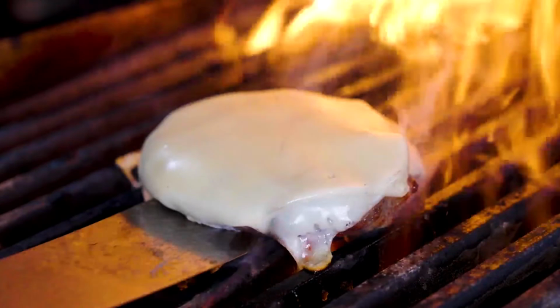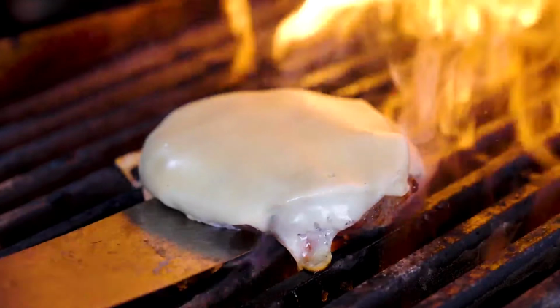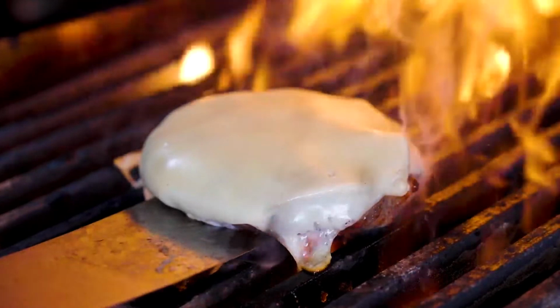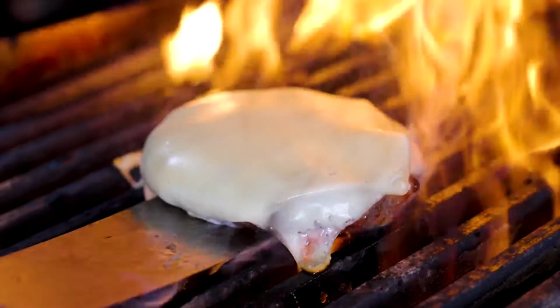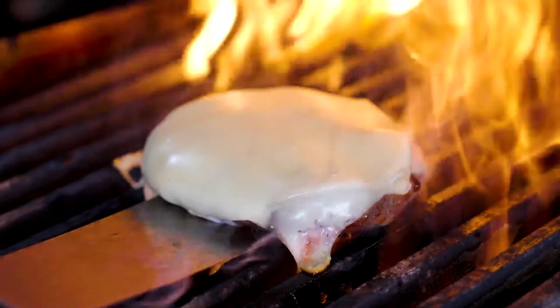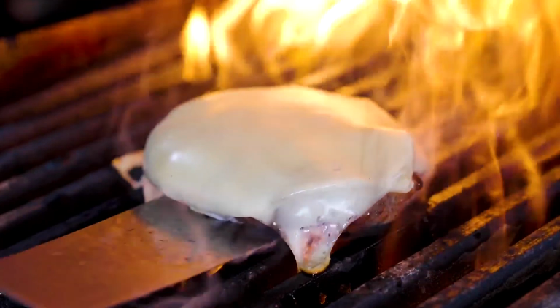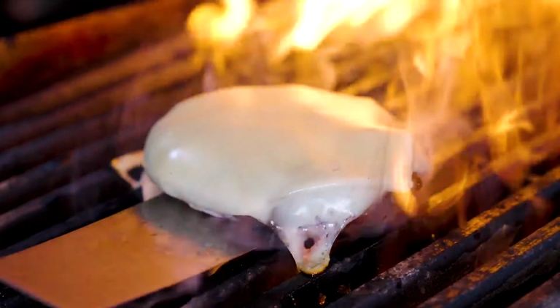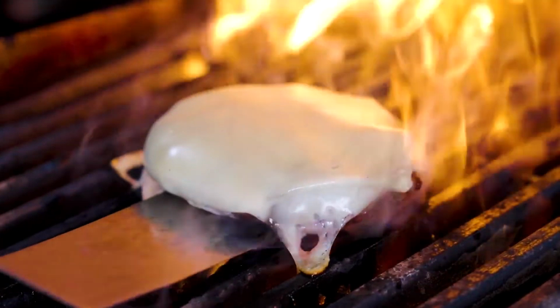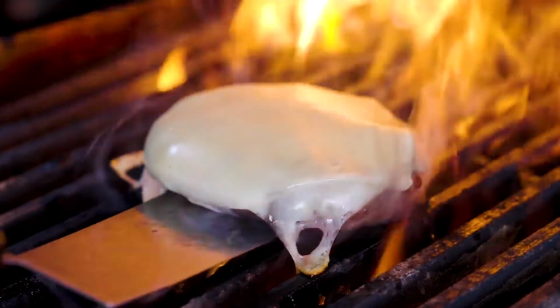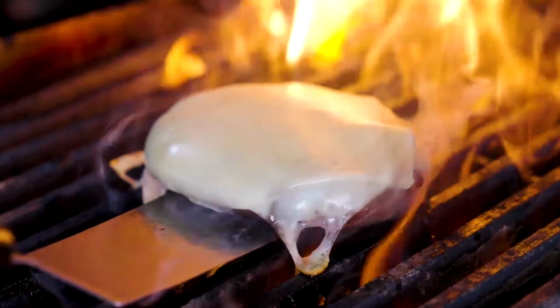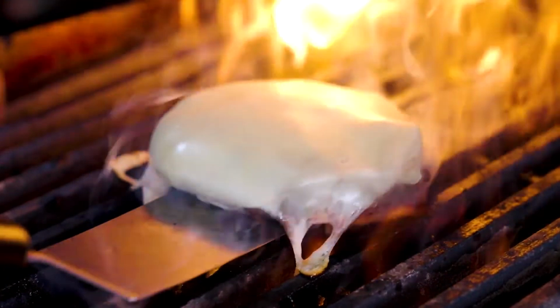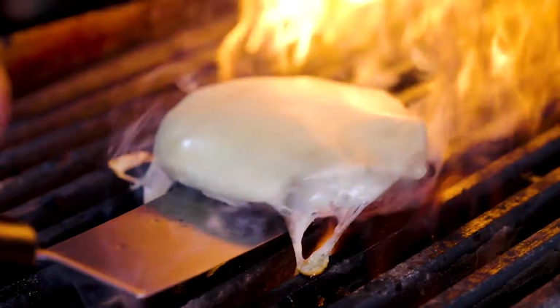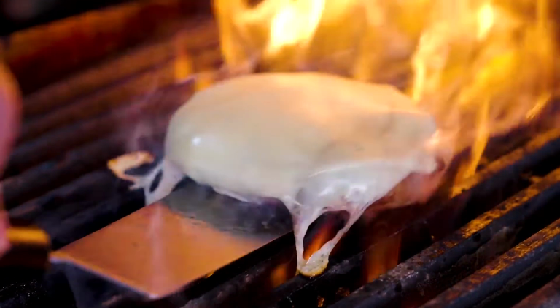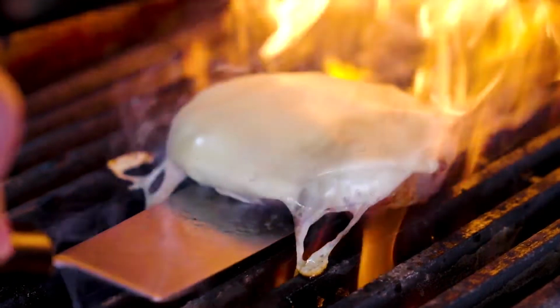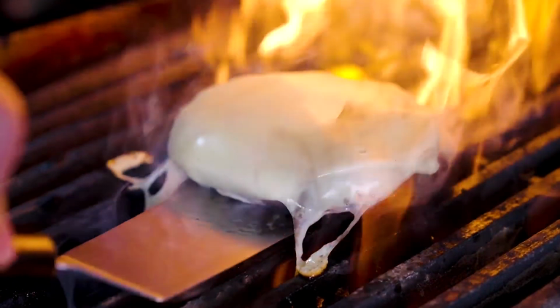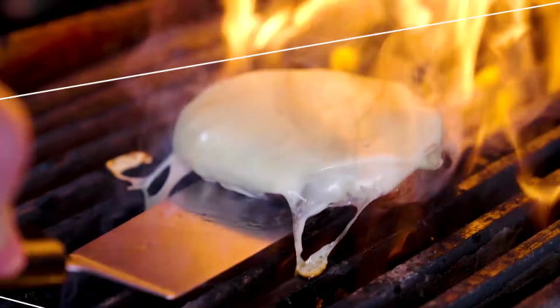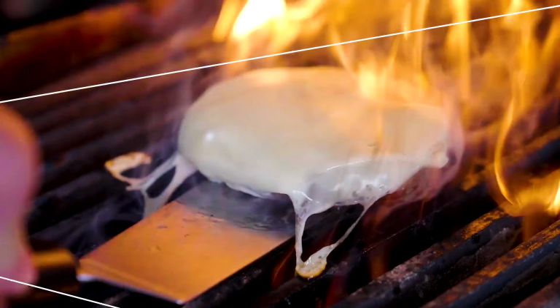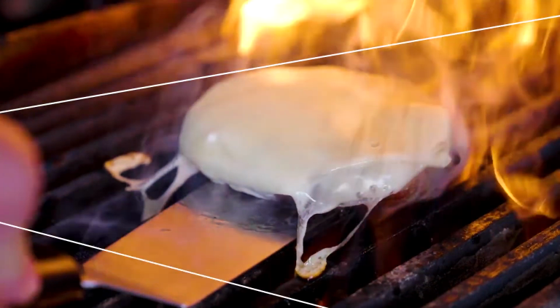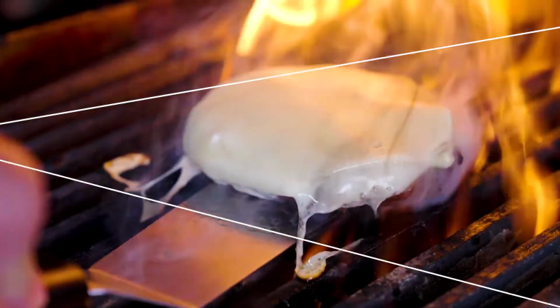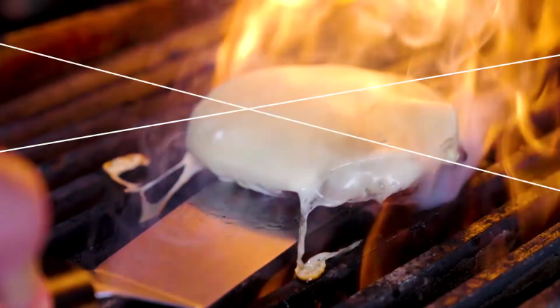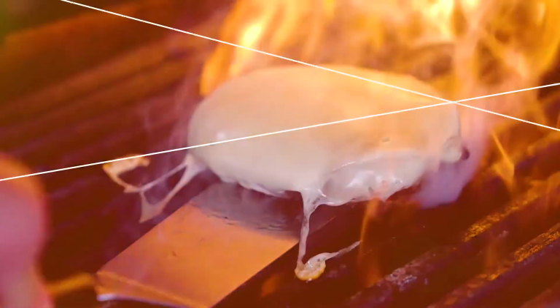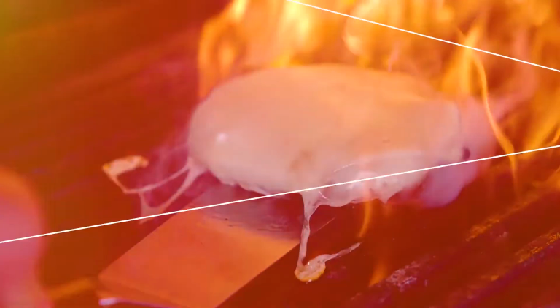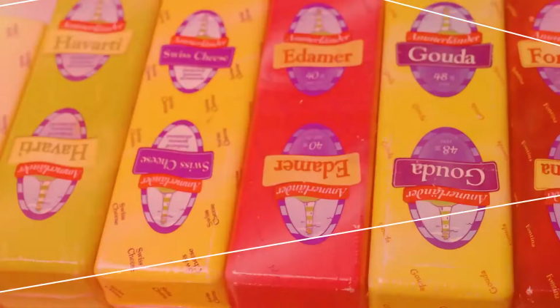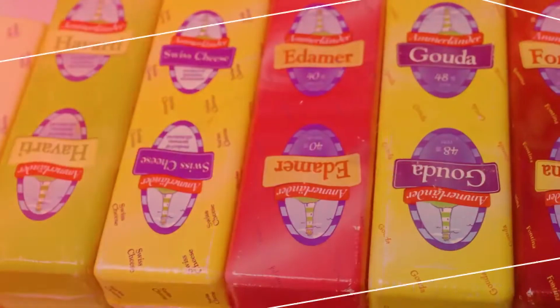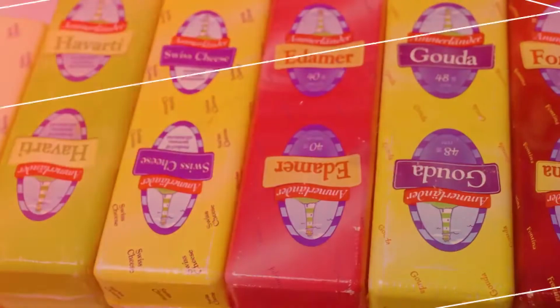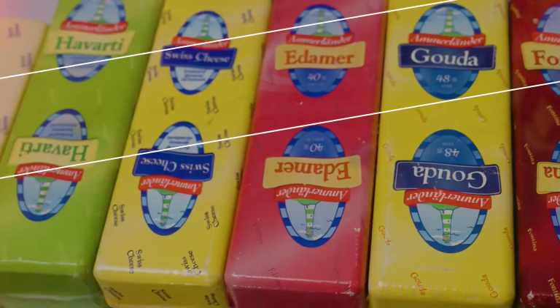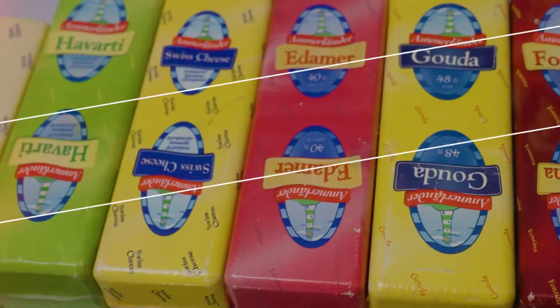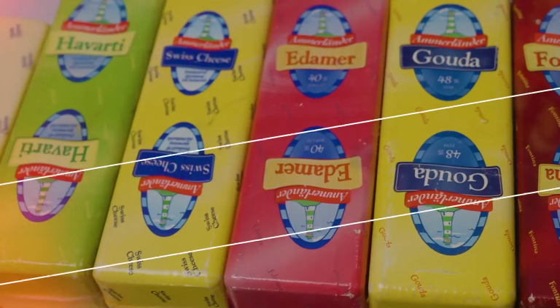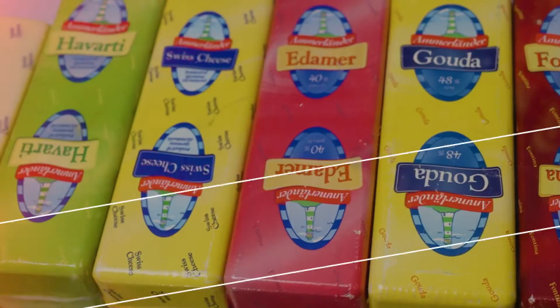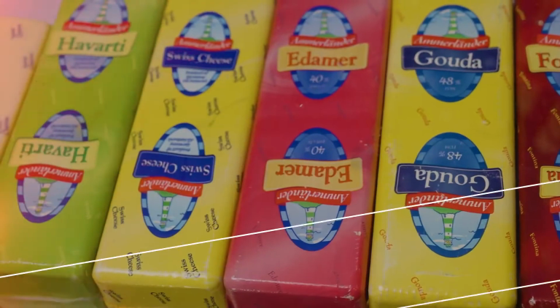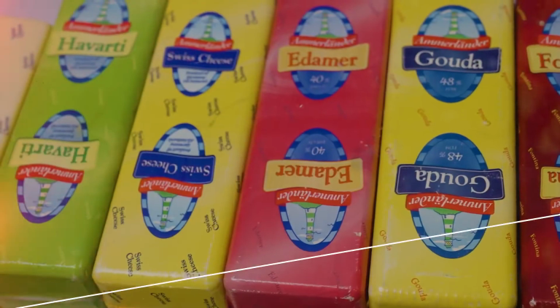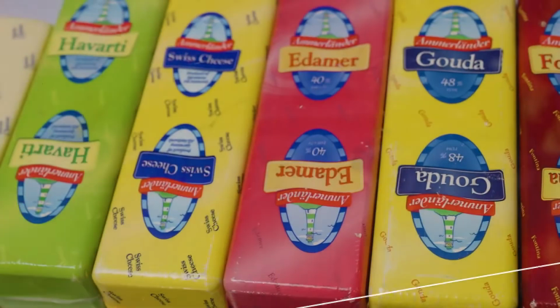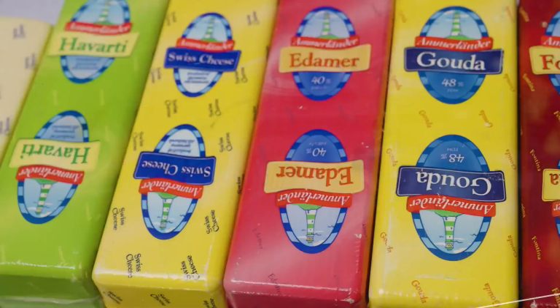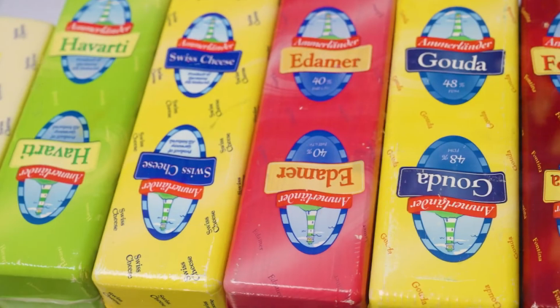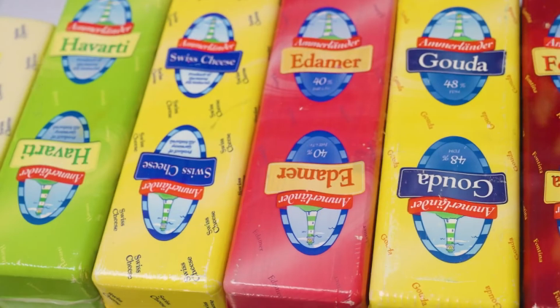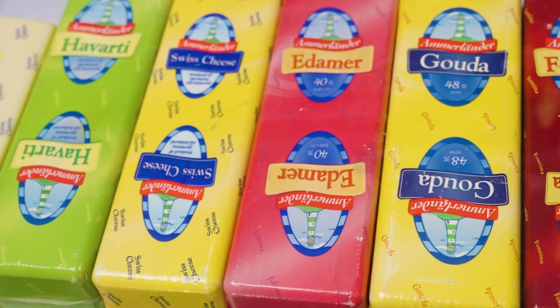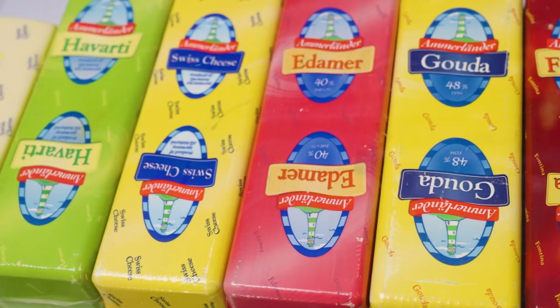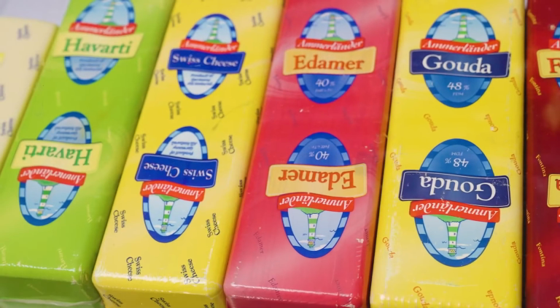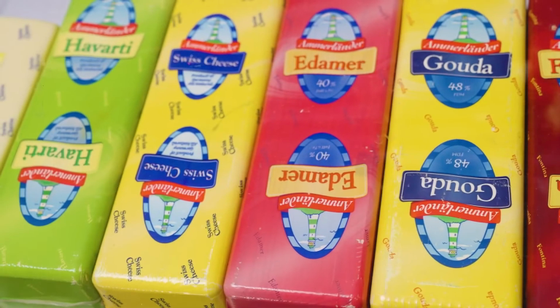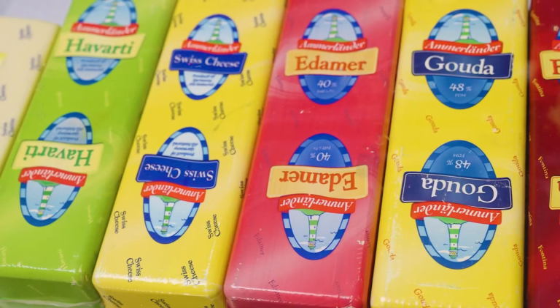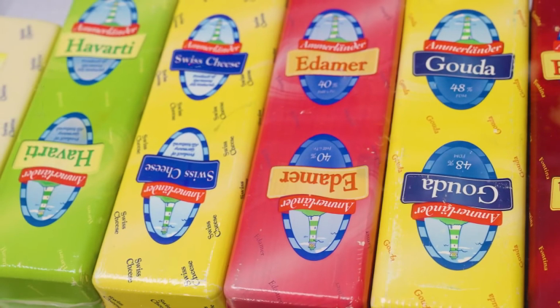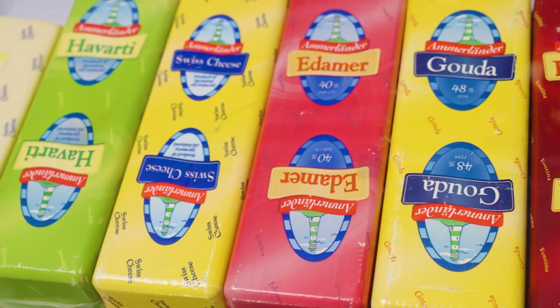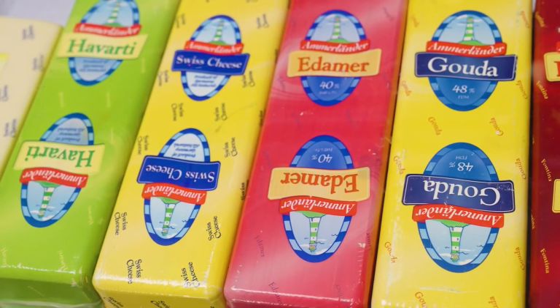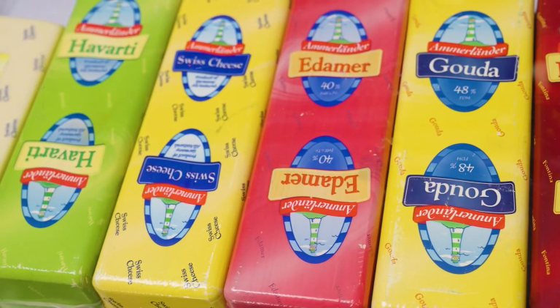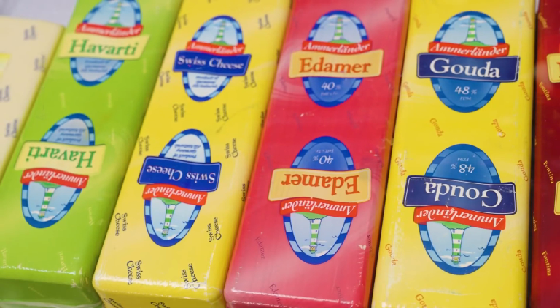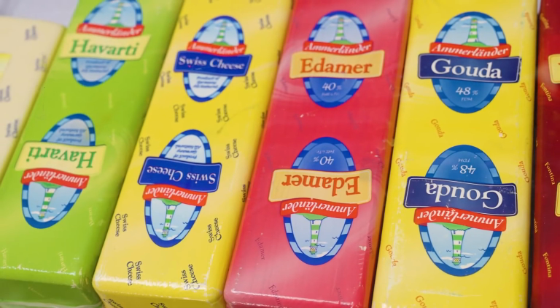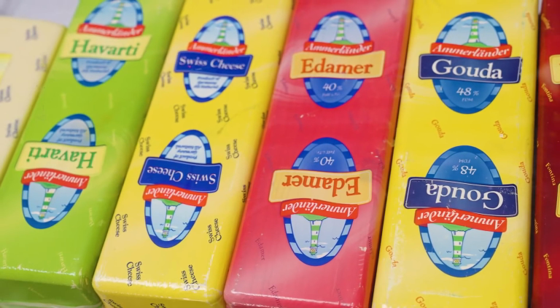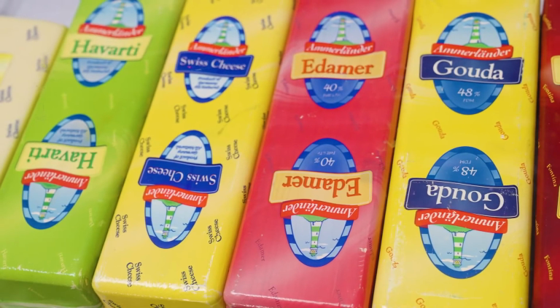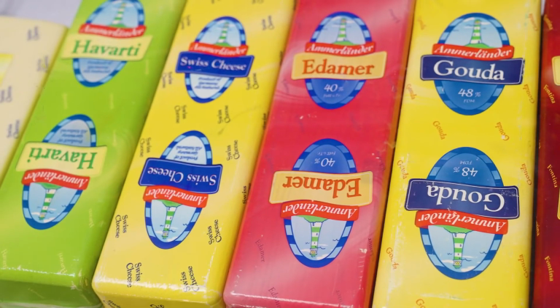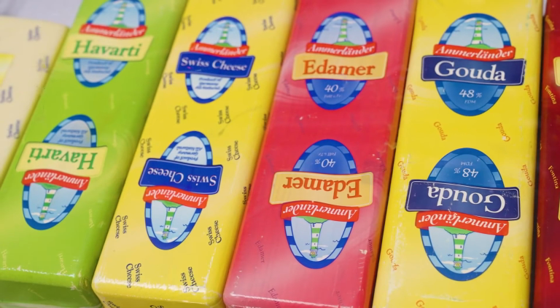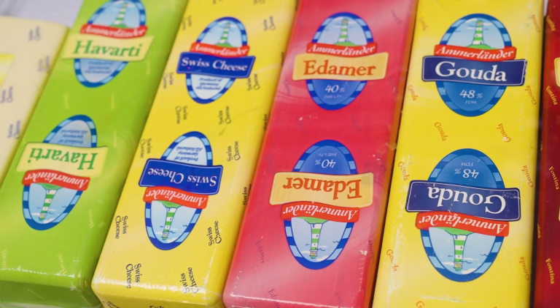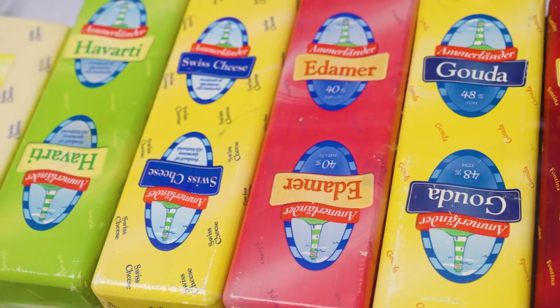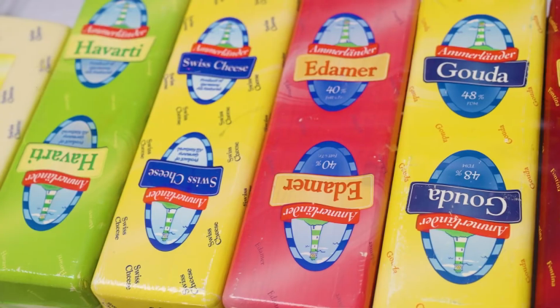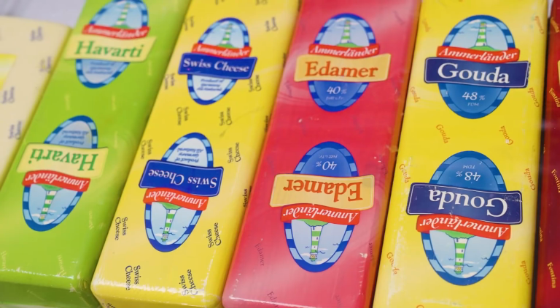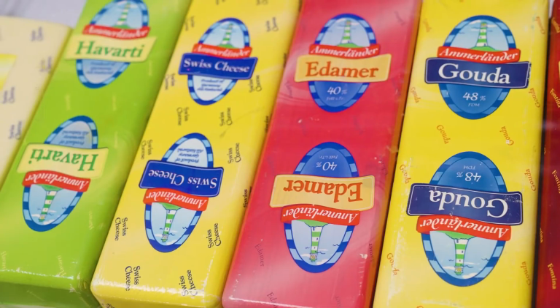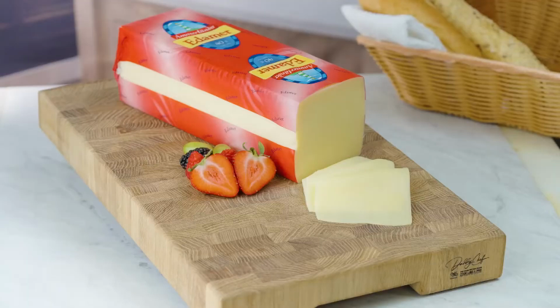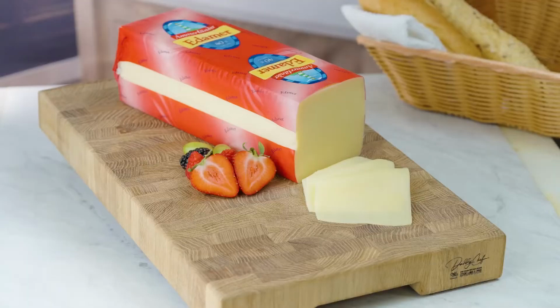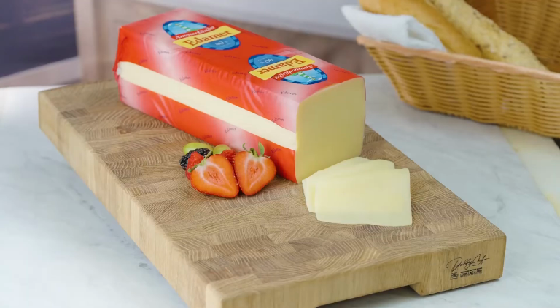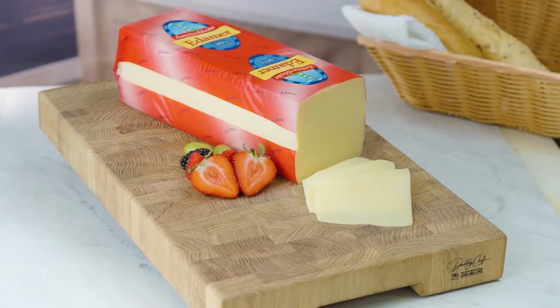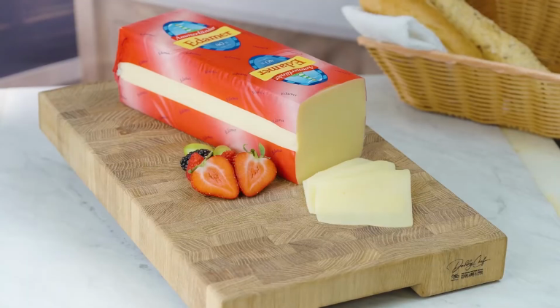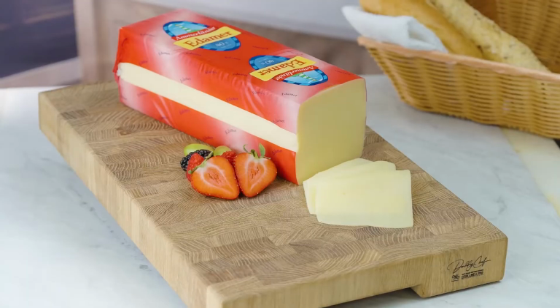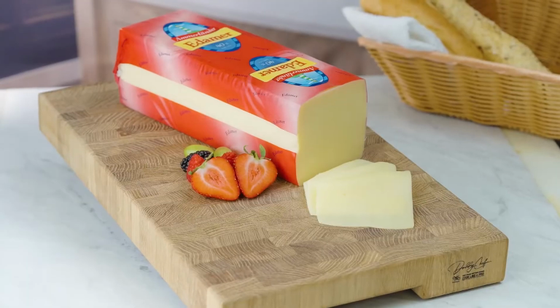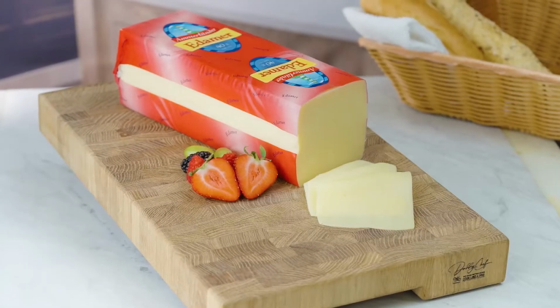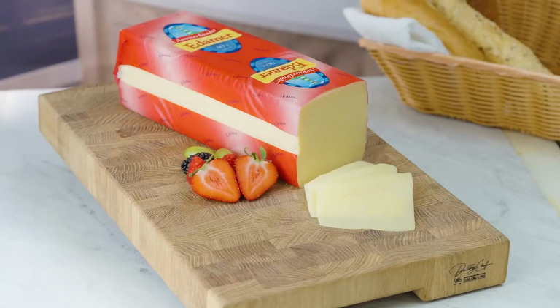Amerlander Premium Imported Edam. Nothing but goodness goes into it, naturally.